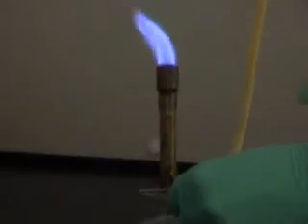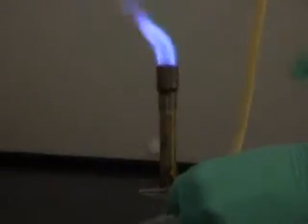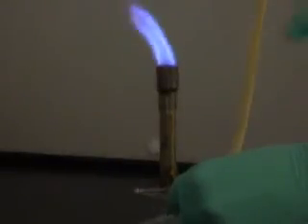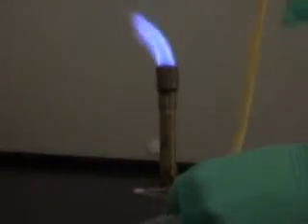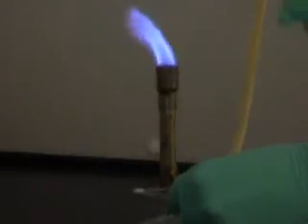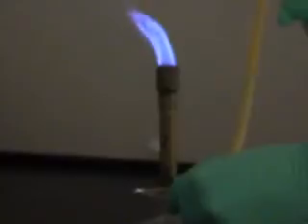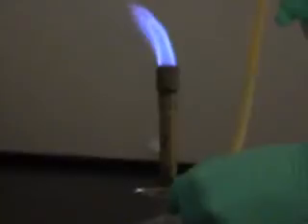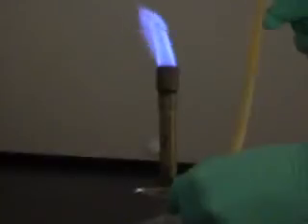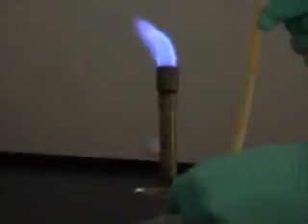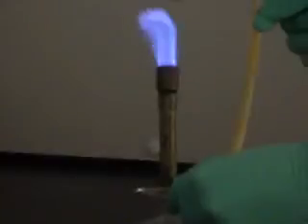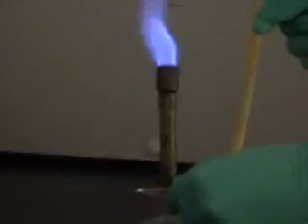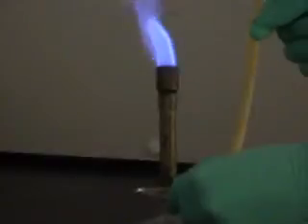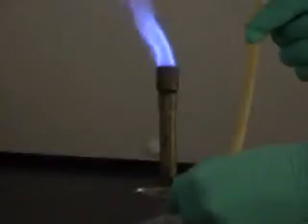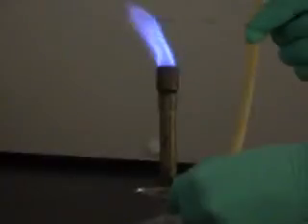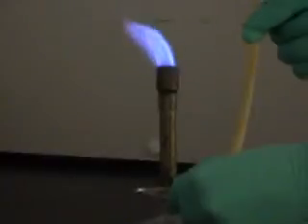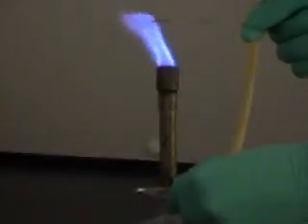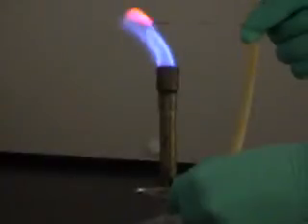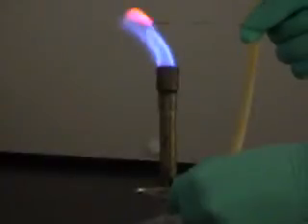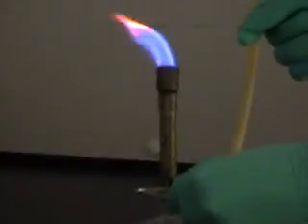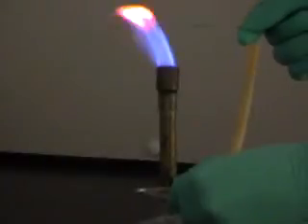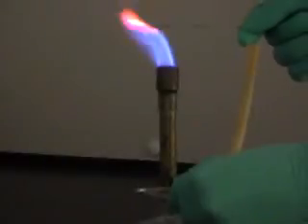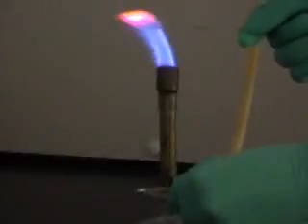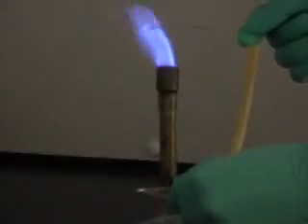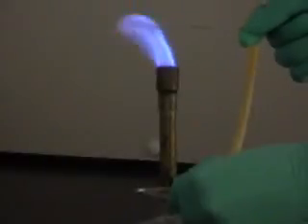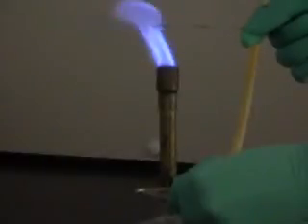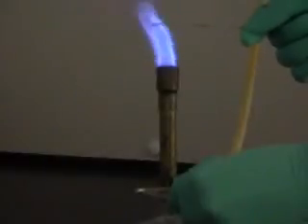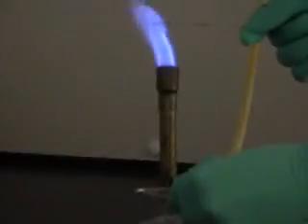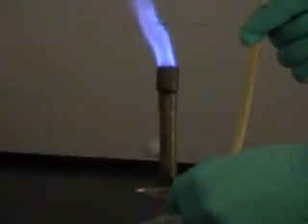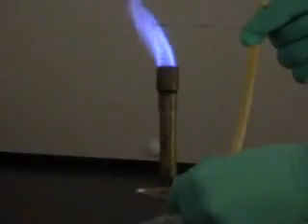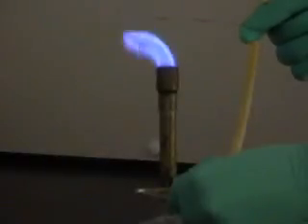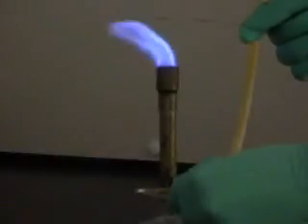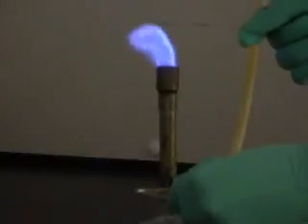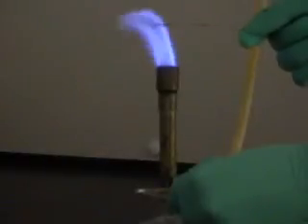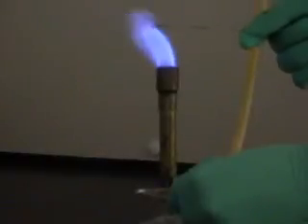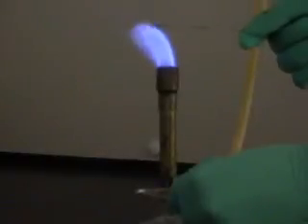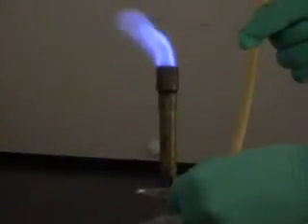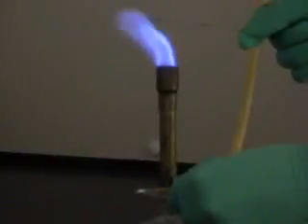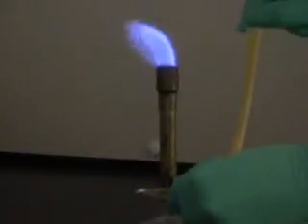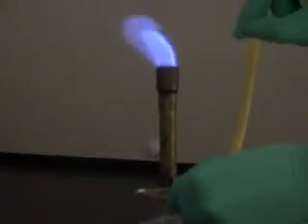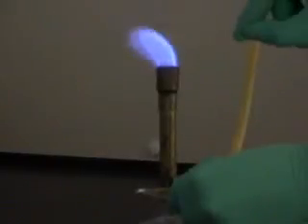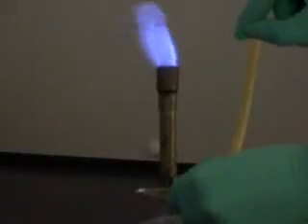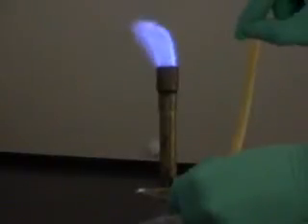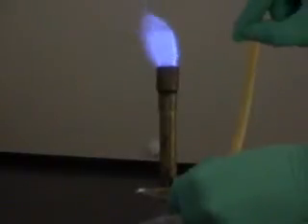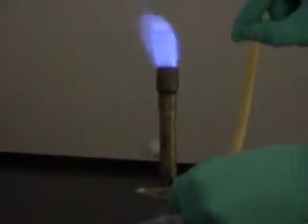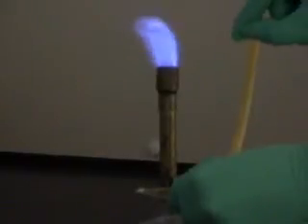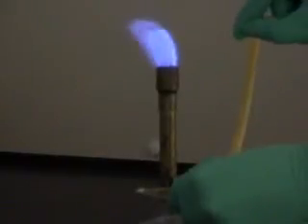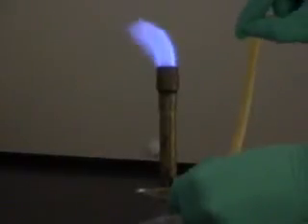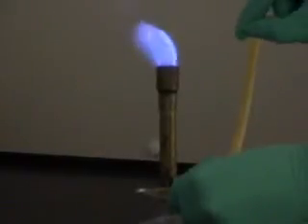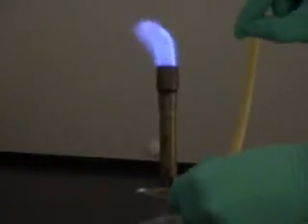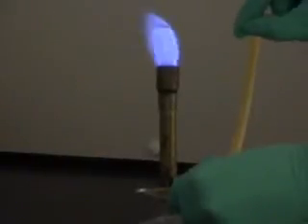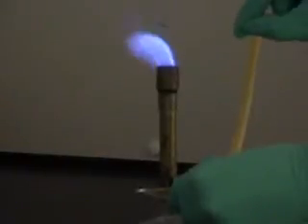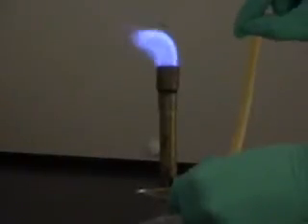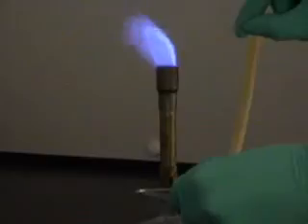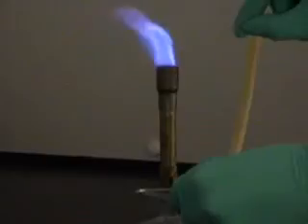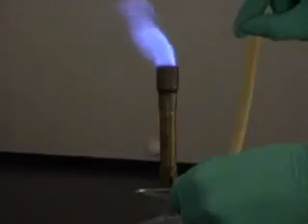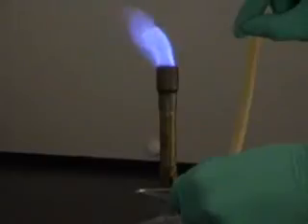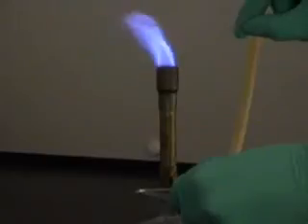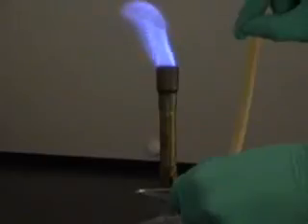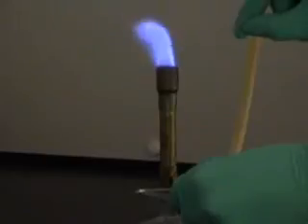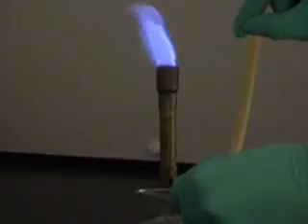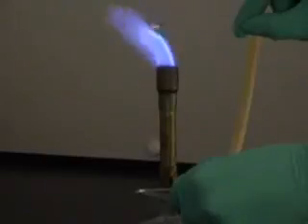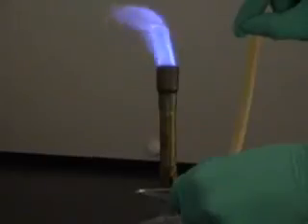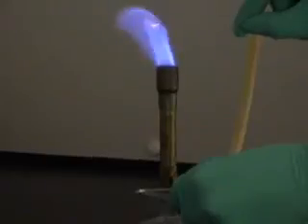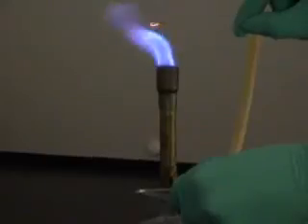In order to clean the nichrome wire, simply hold it in the flame until that previous color that you were analyzing goes away.